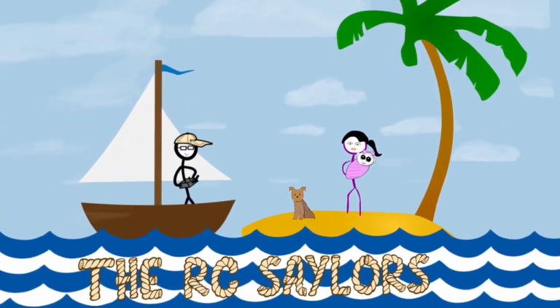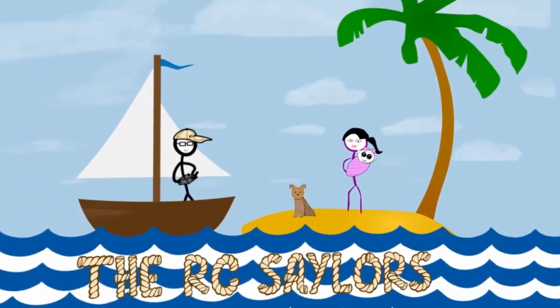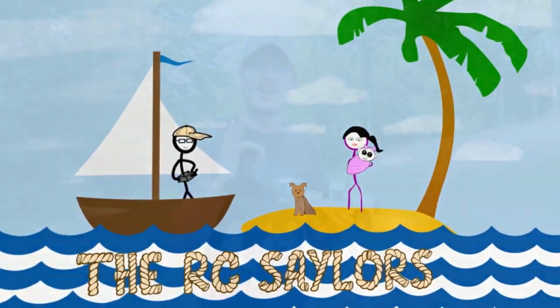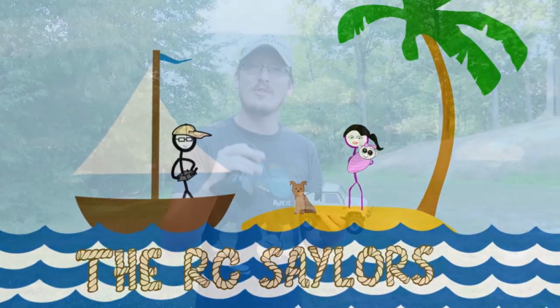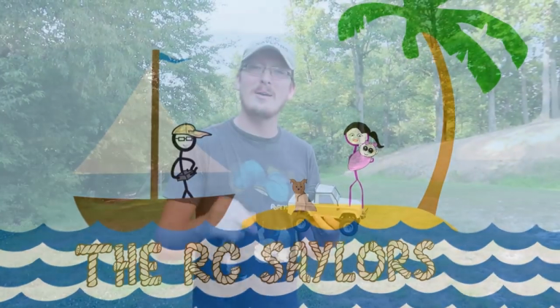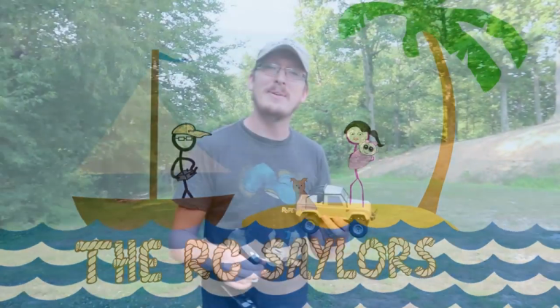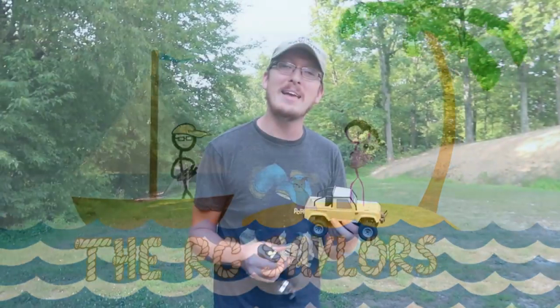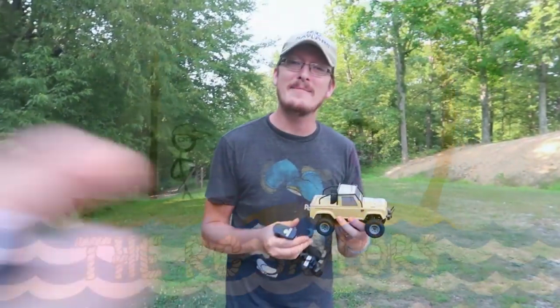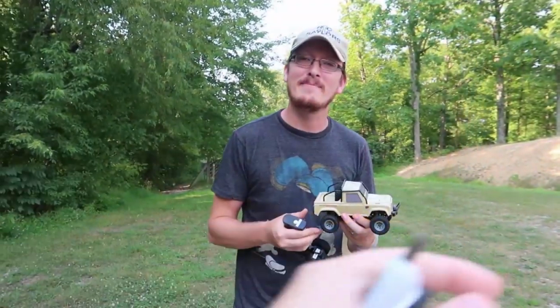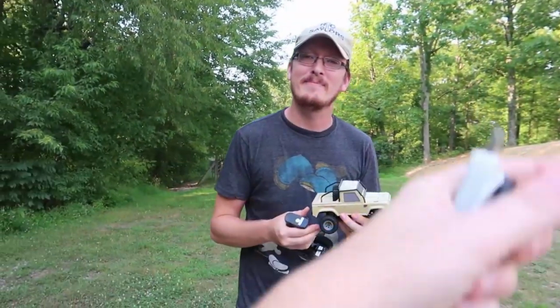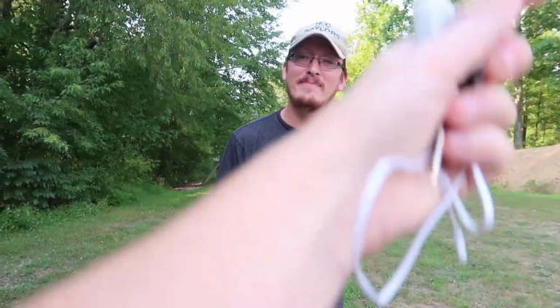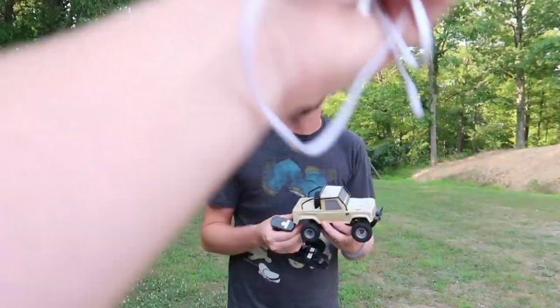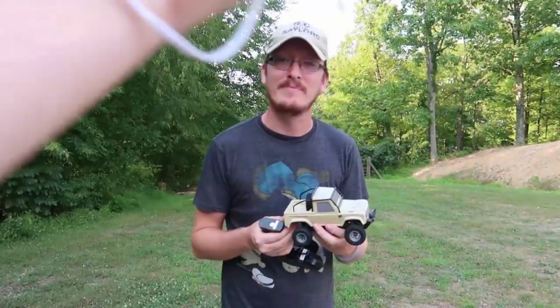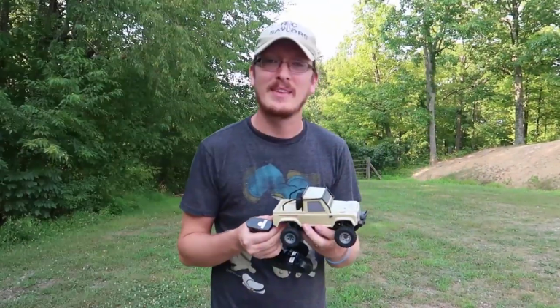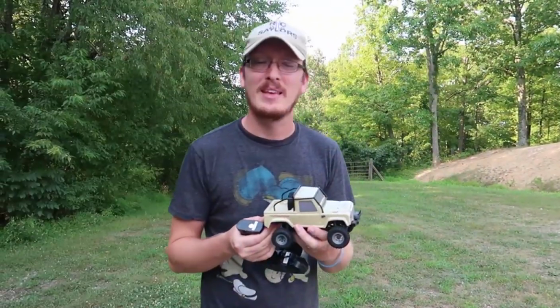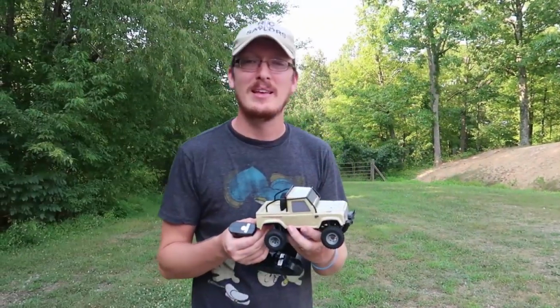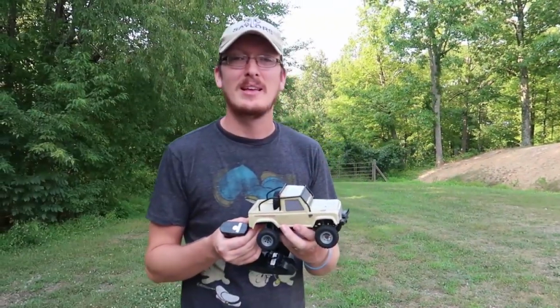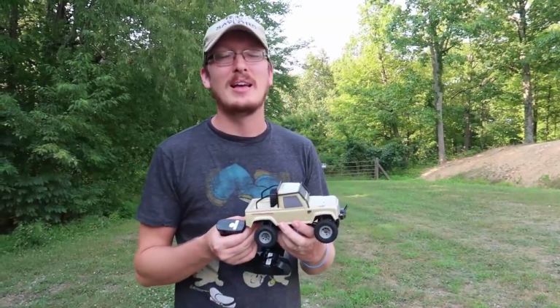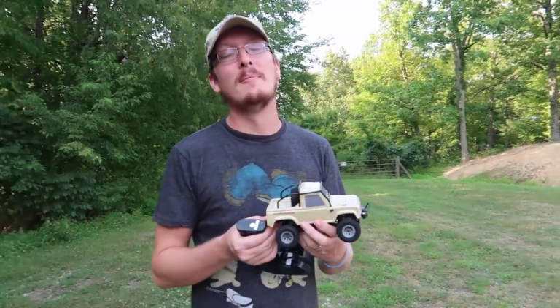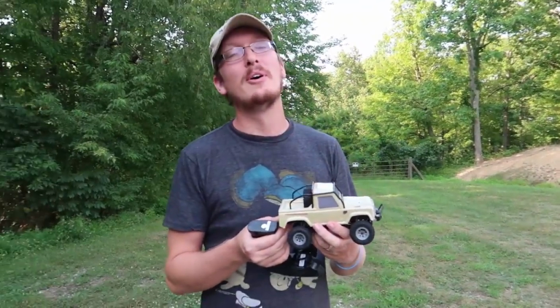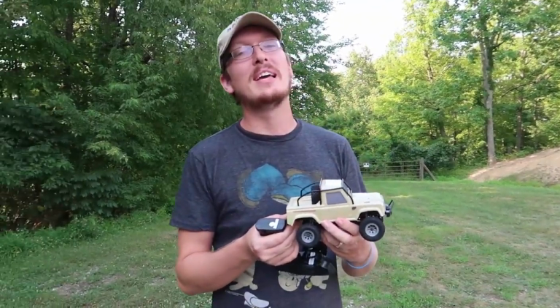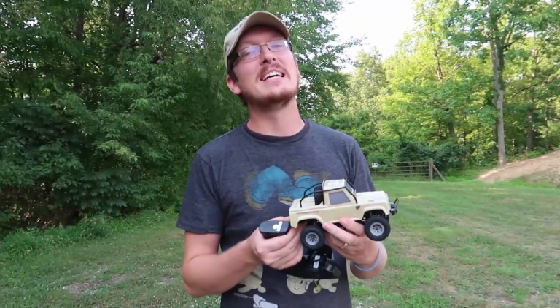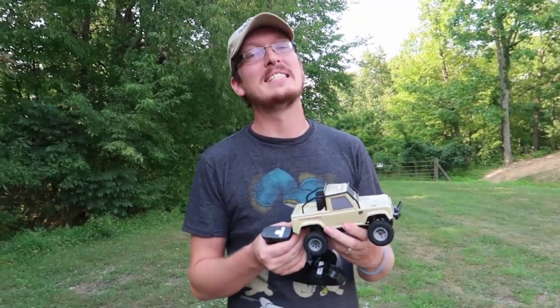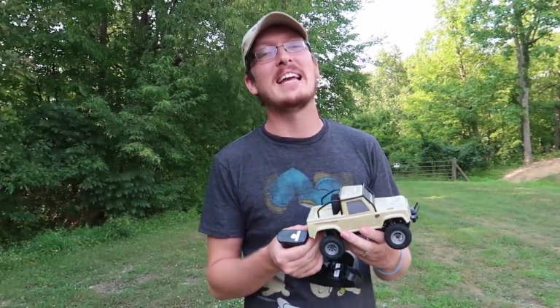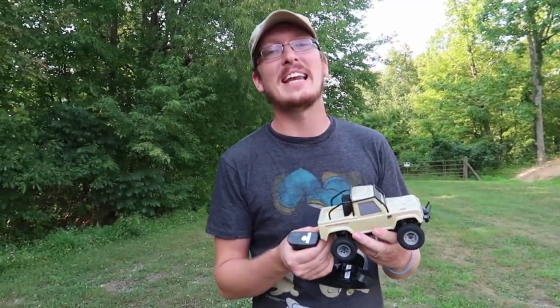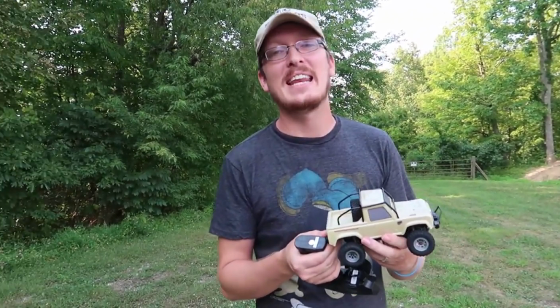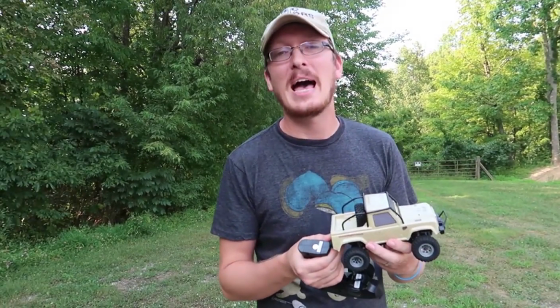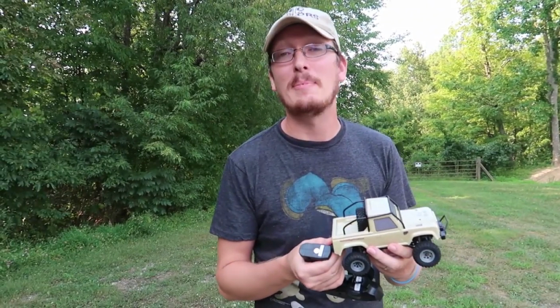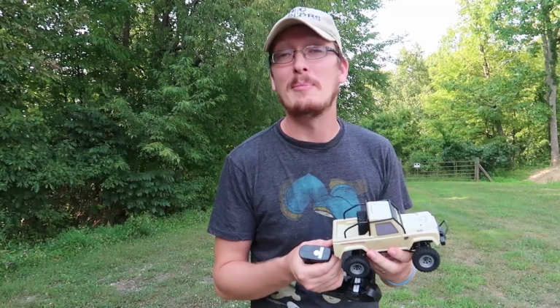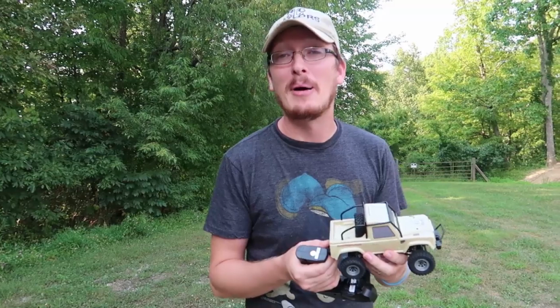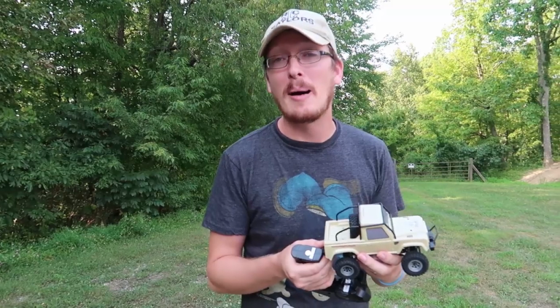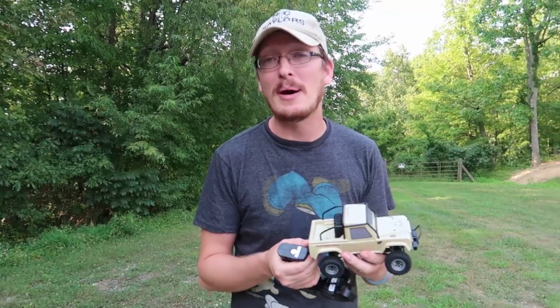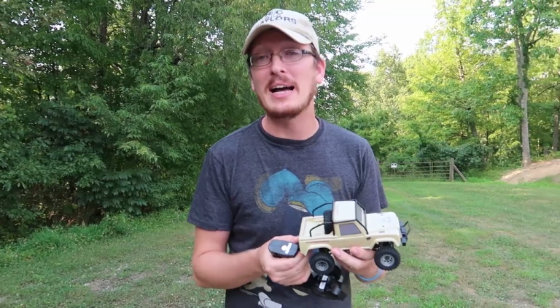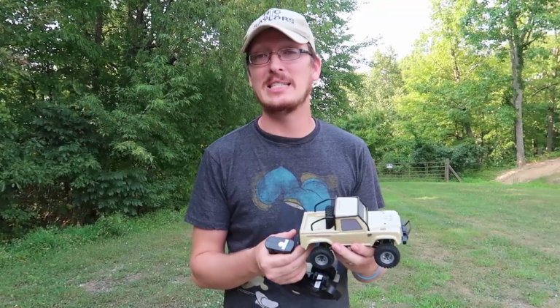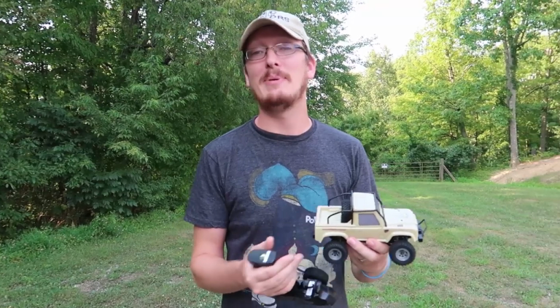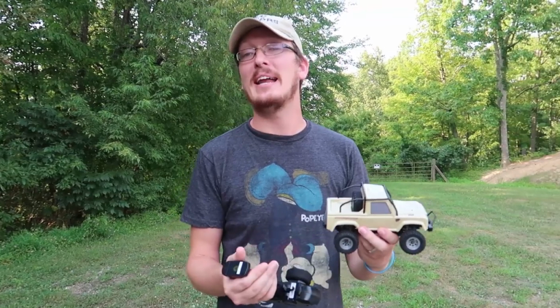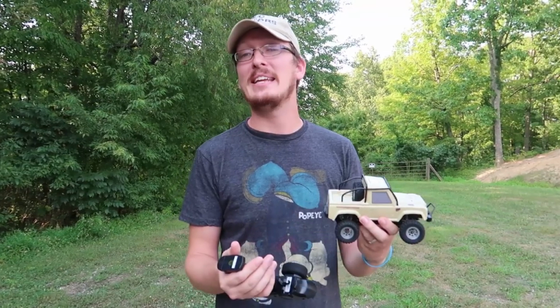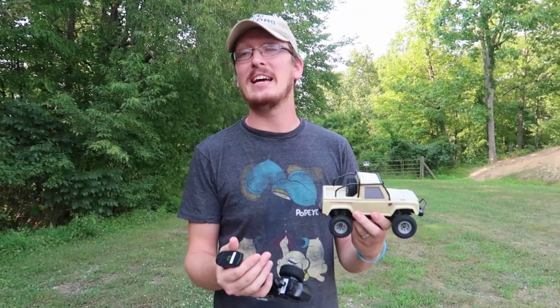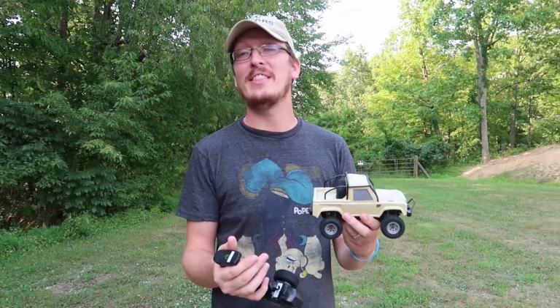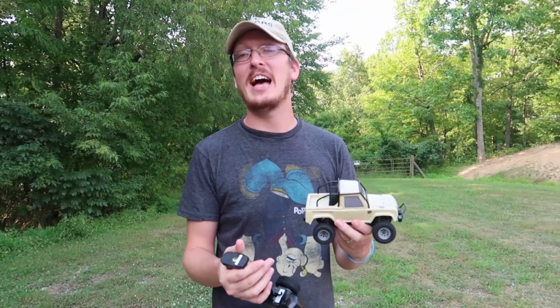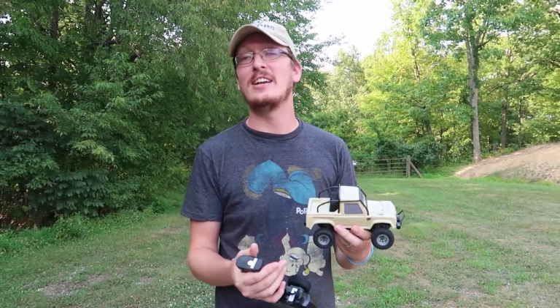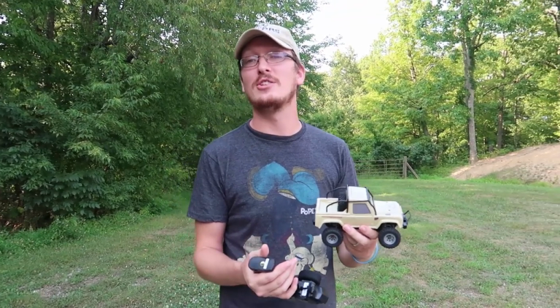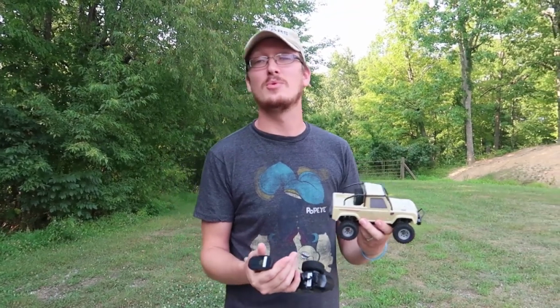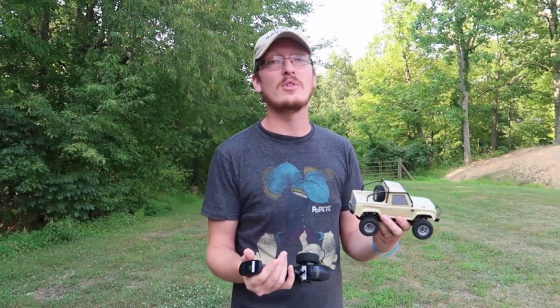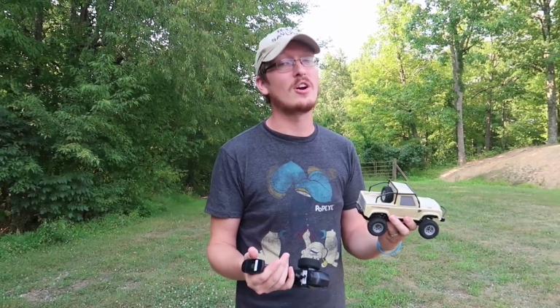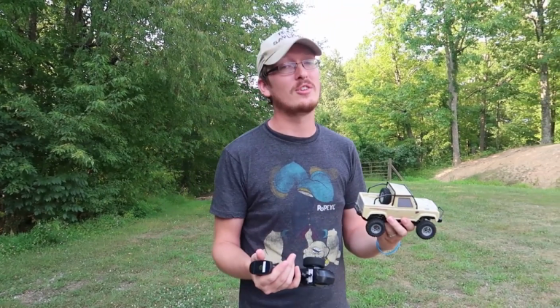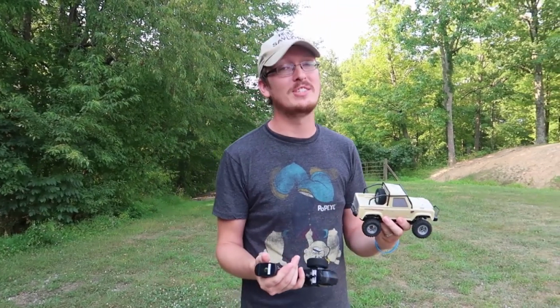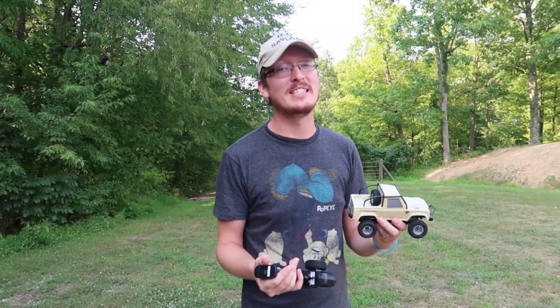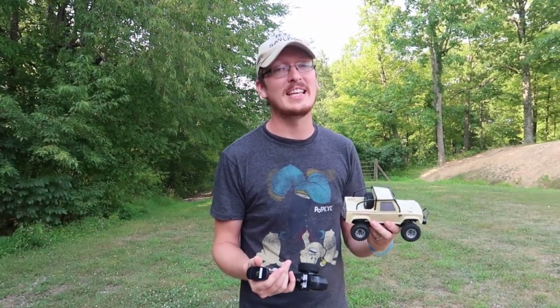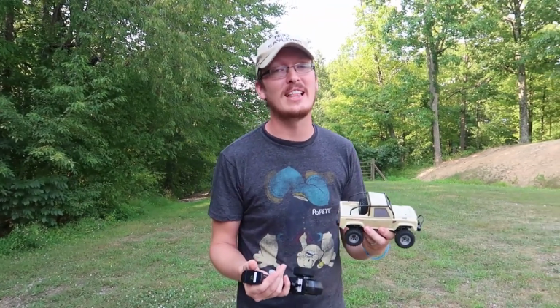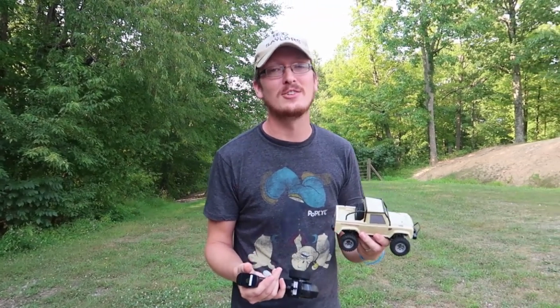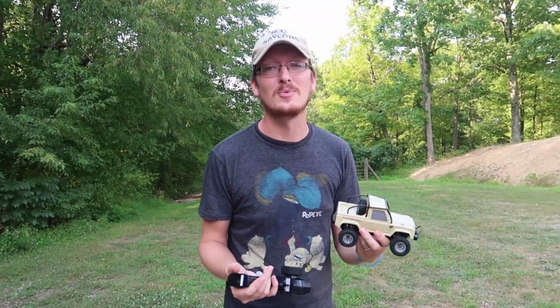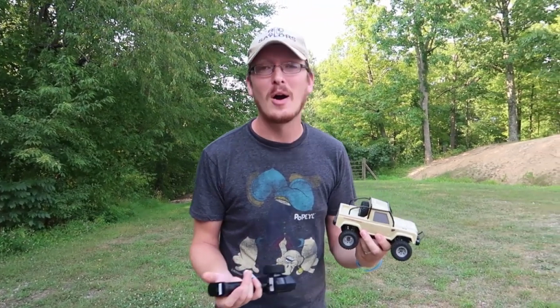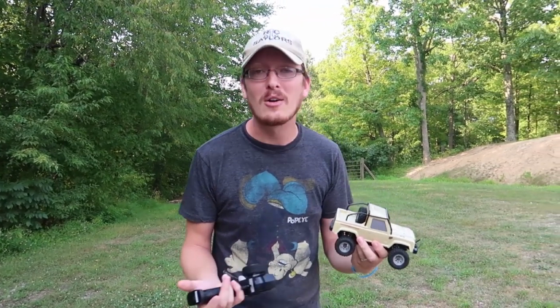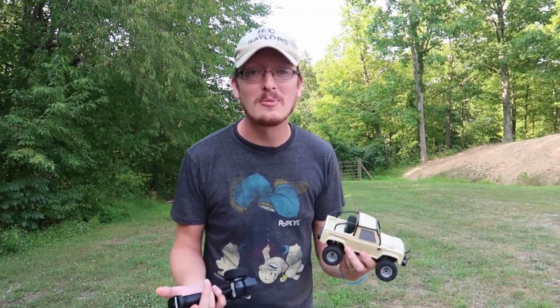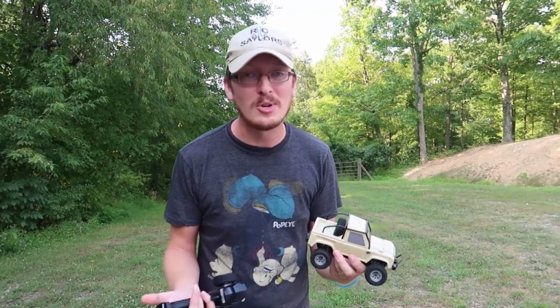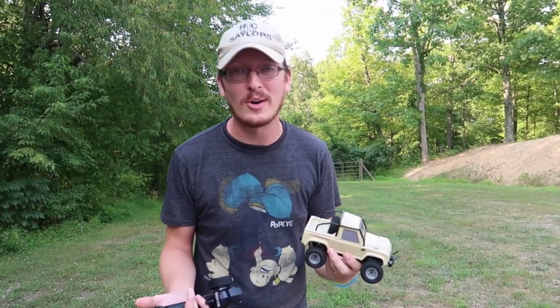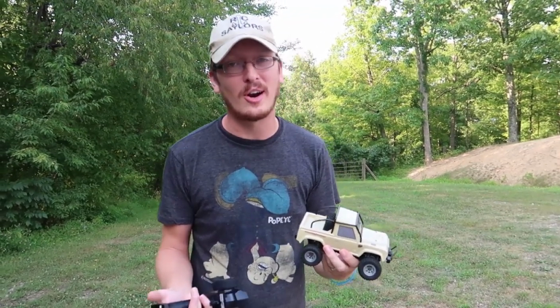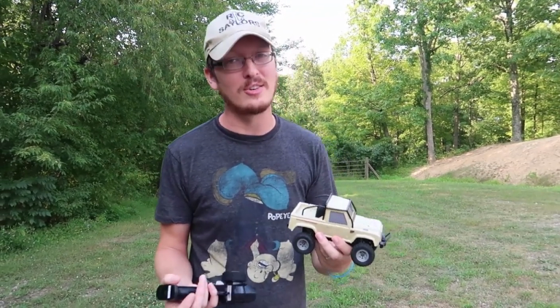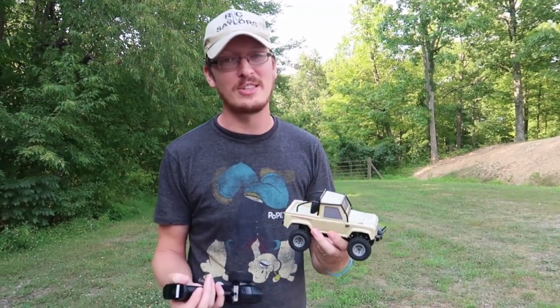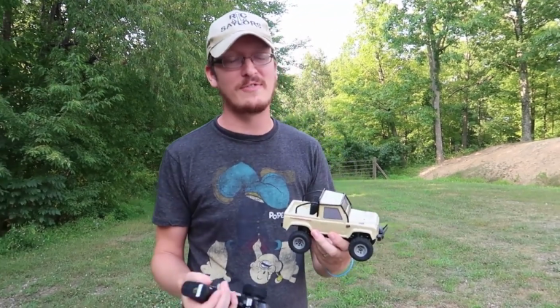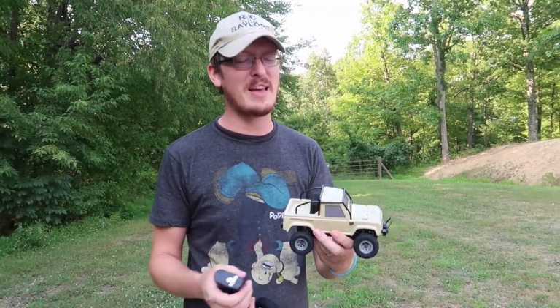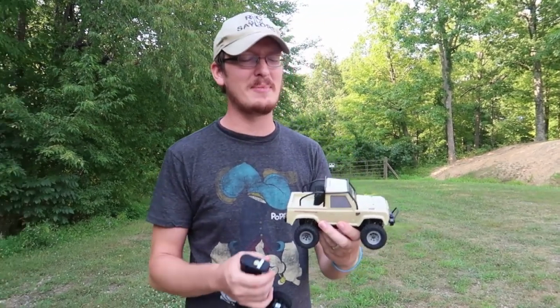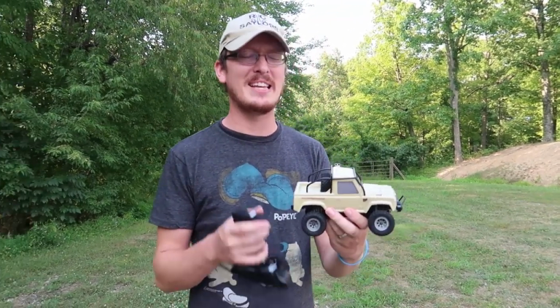Hey everyone, I'm Nate. I'm Abby. Amelia is taking a nap in Popeye's, battening down the hatches. We're the RC Sailors. Welcome to our RC family.